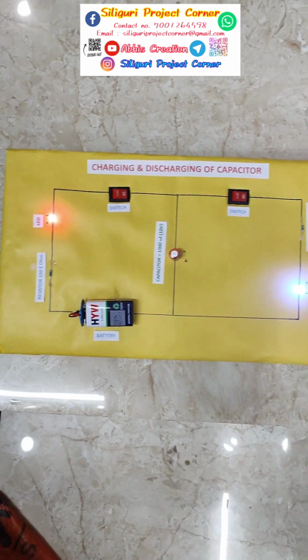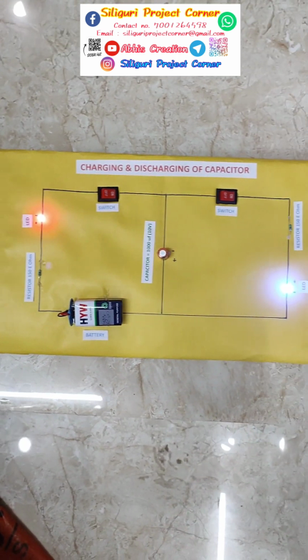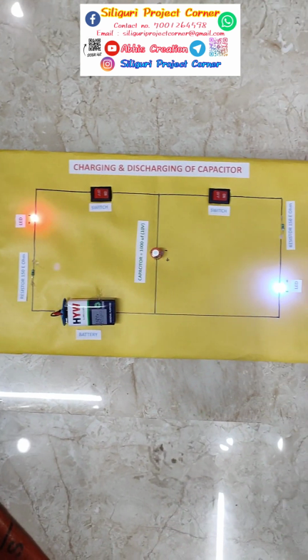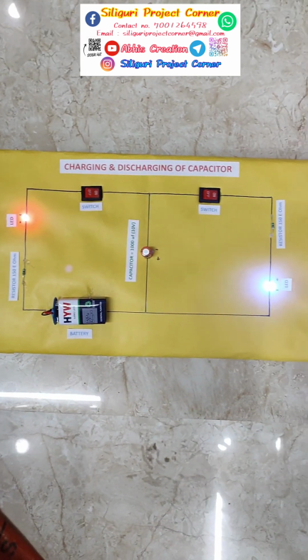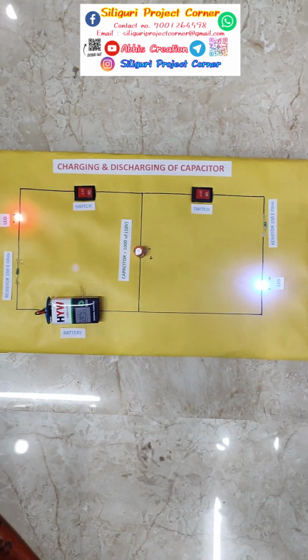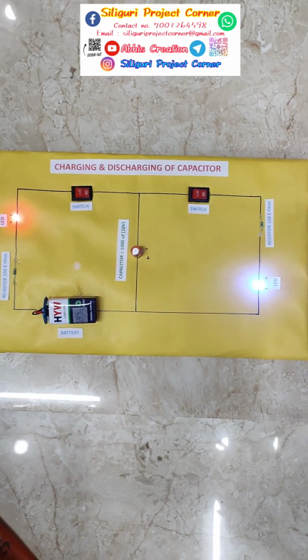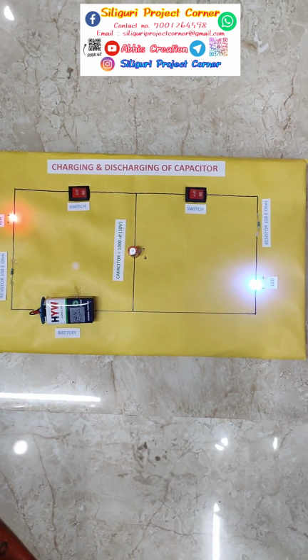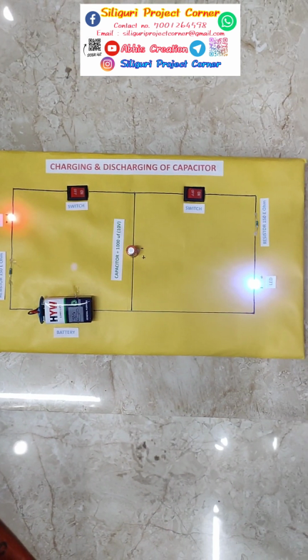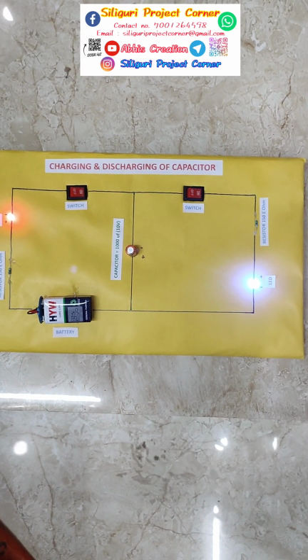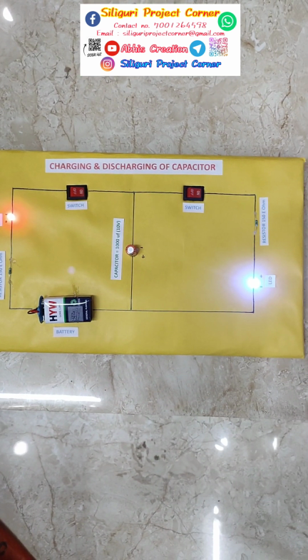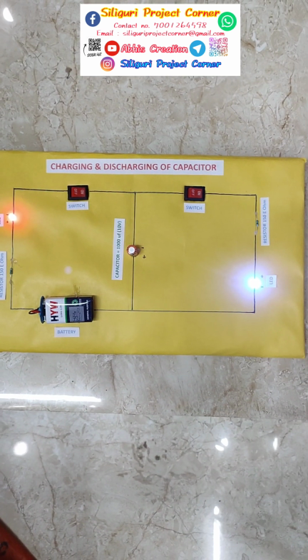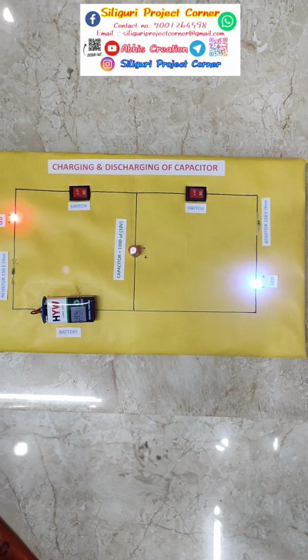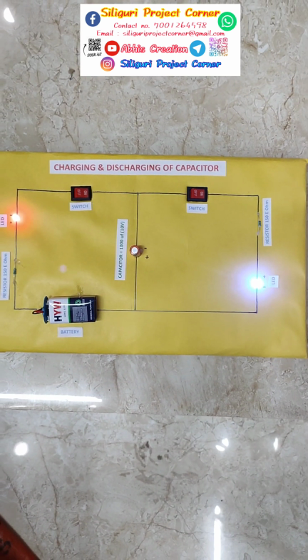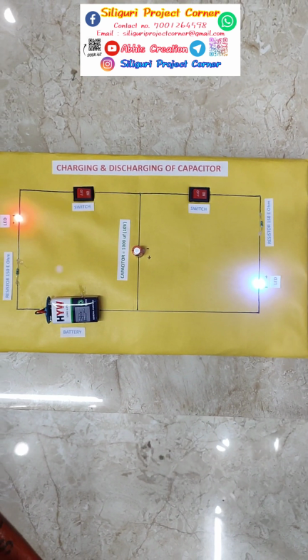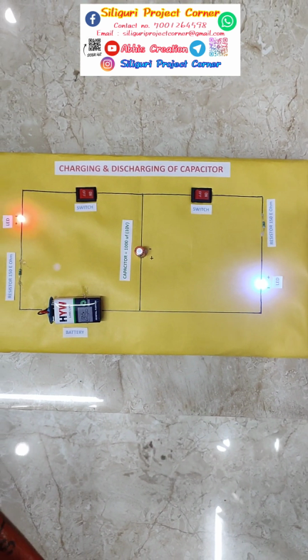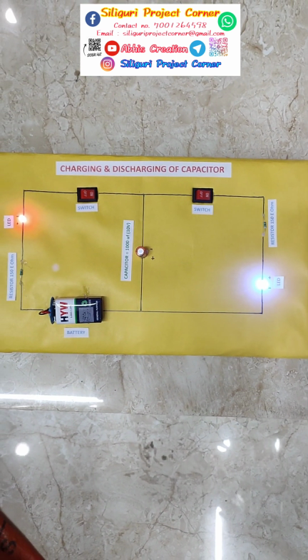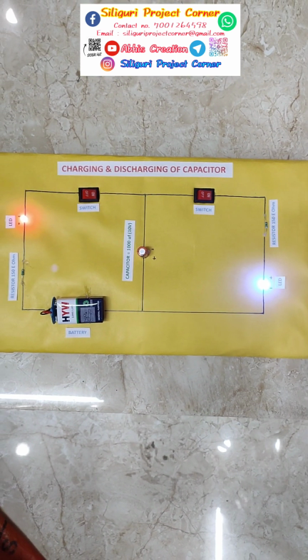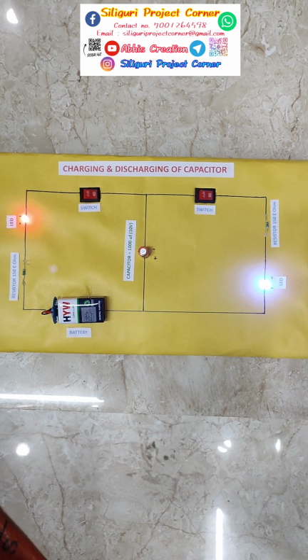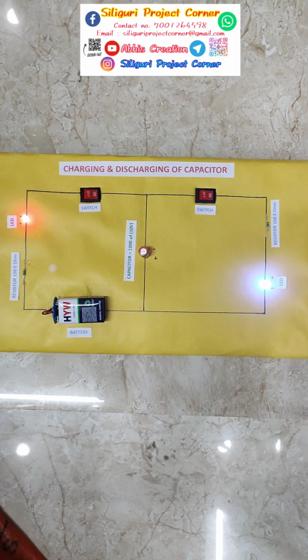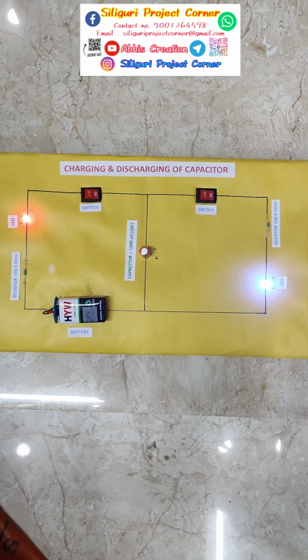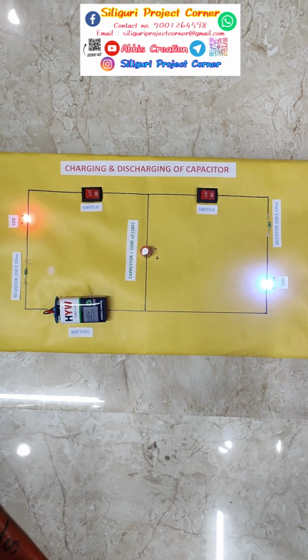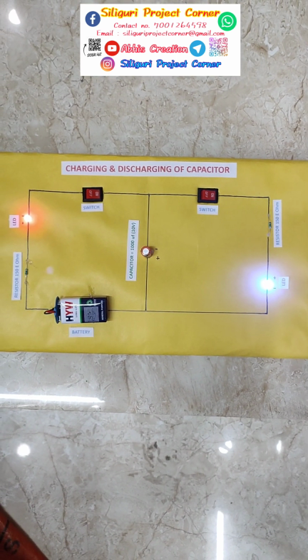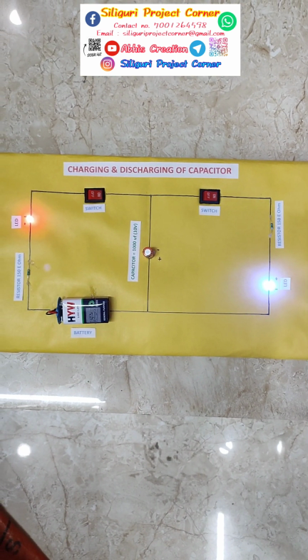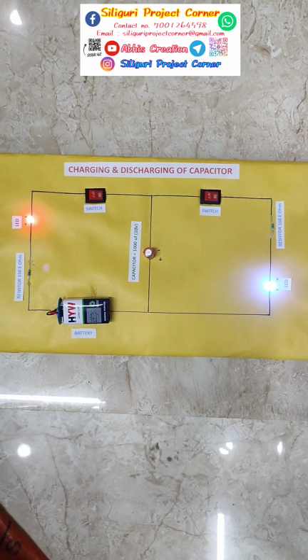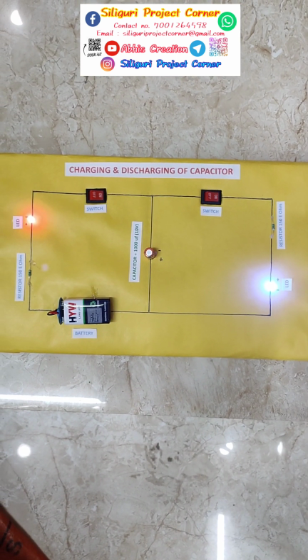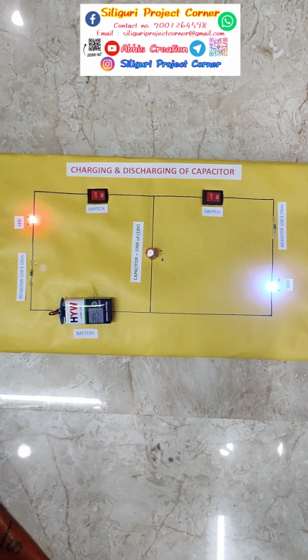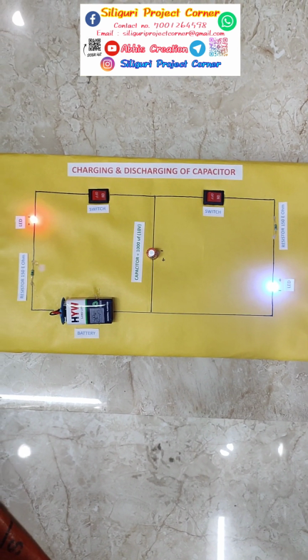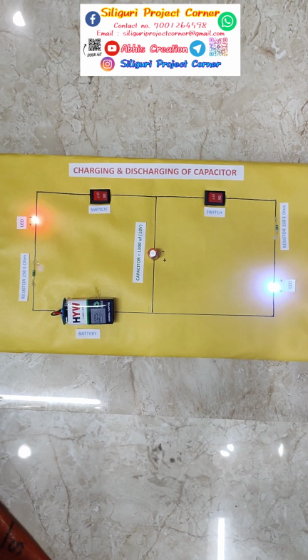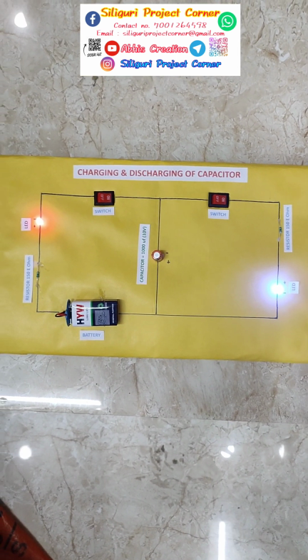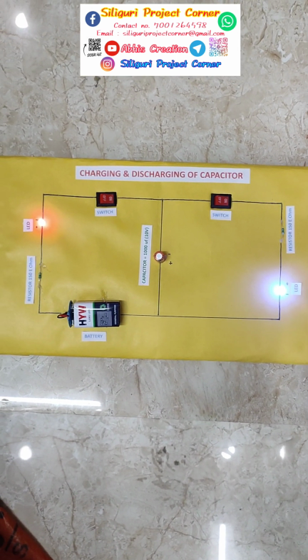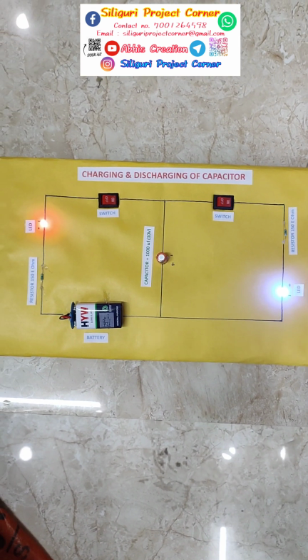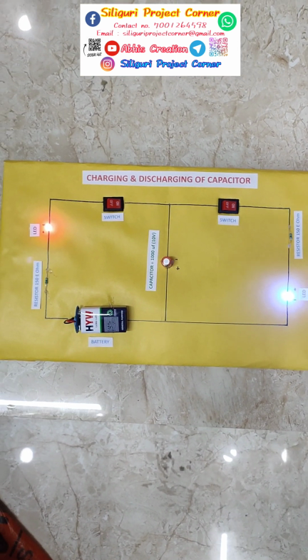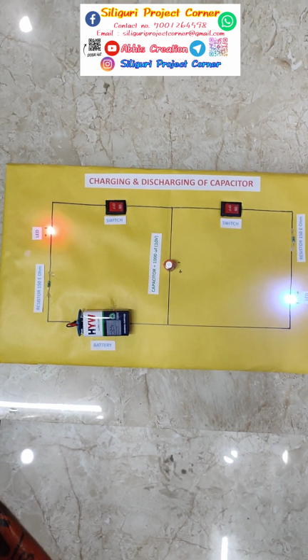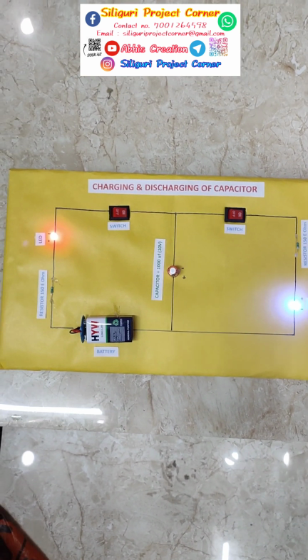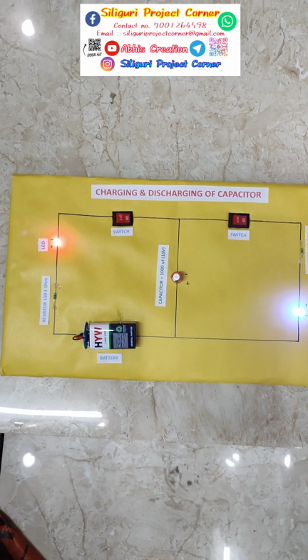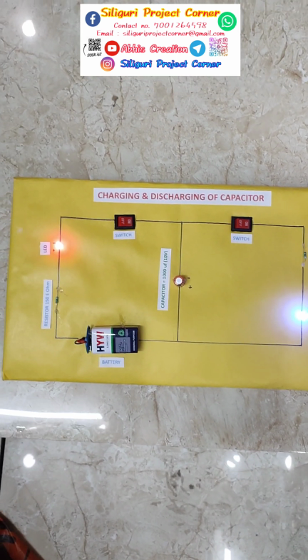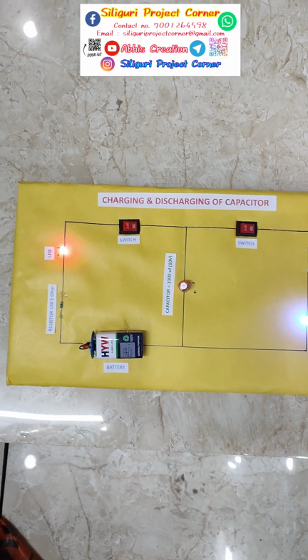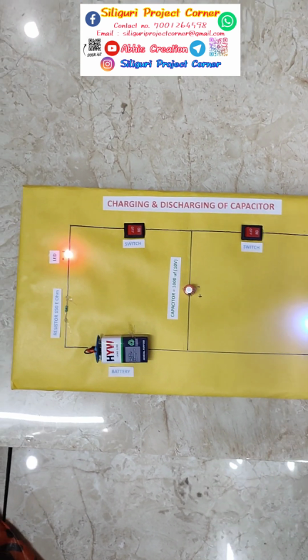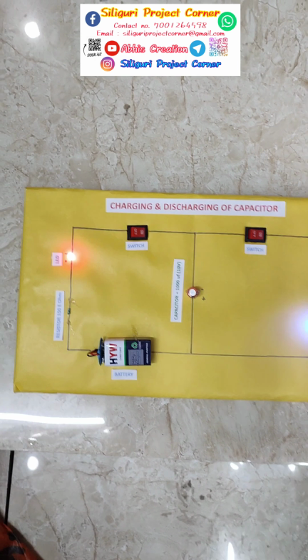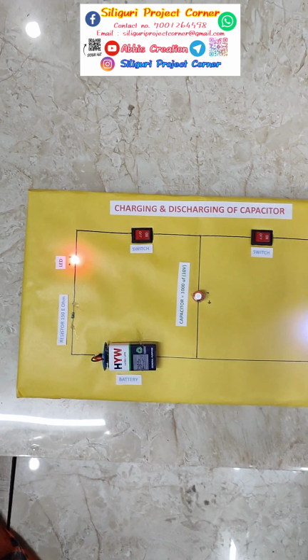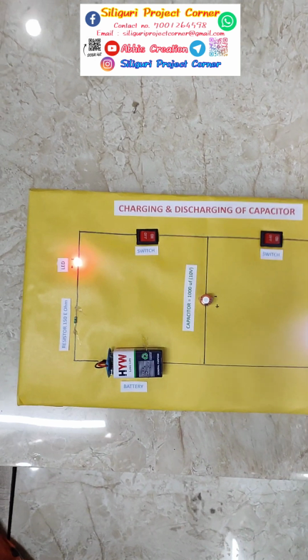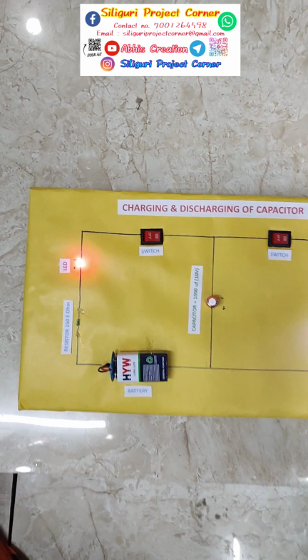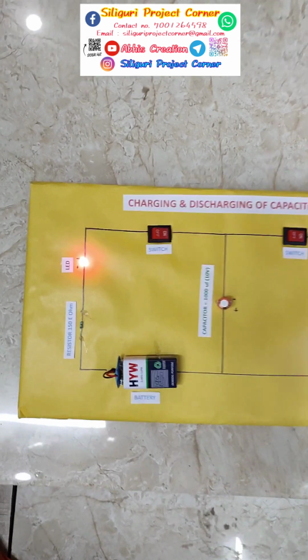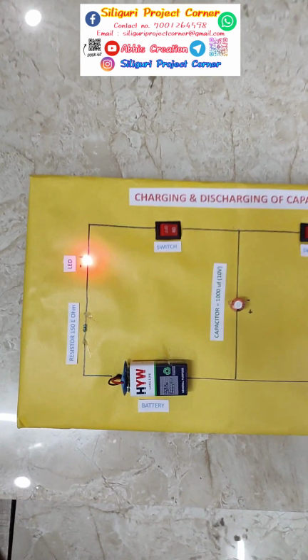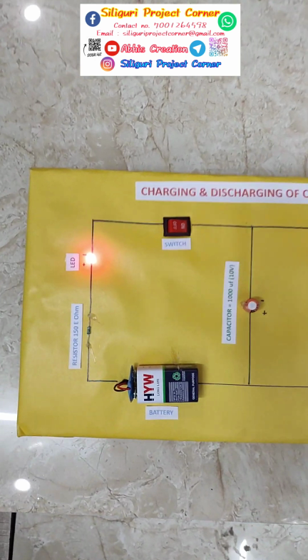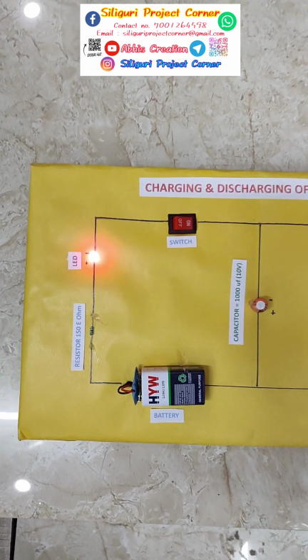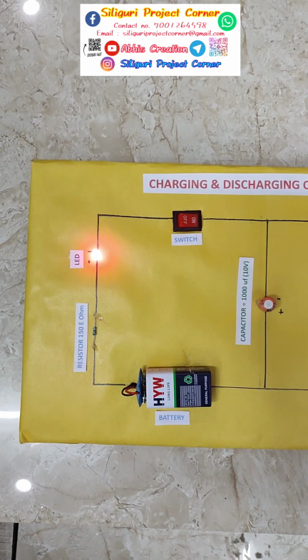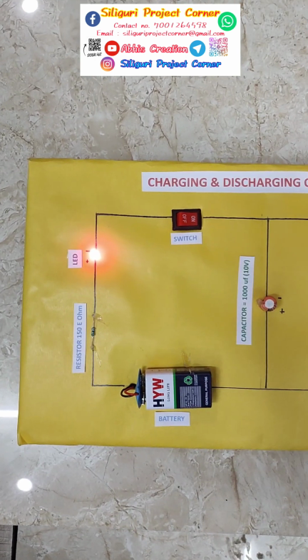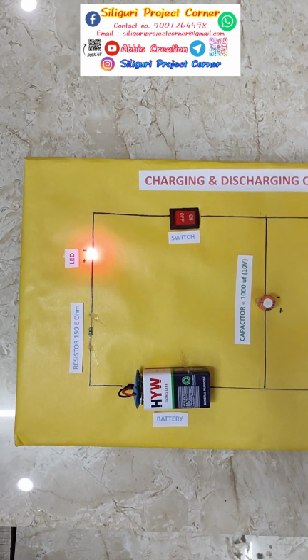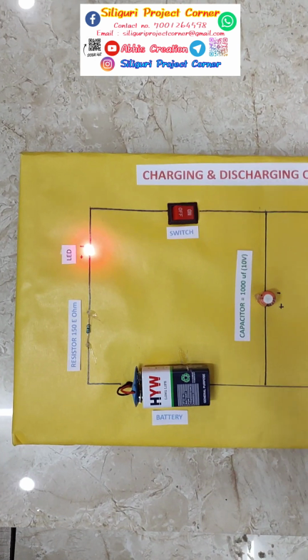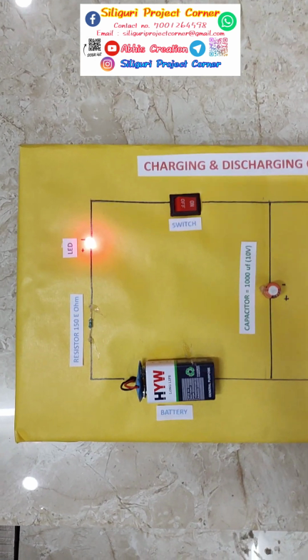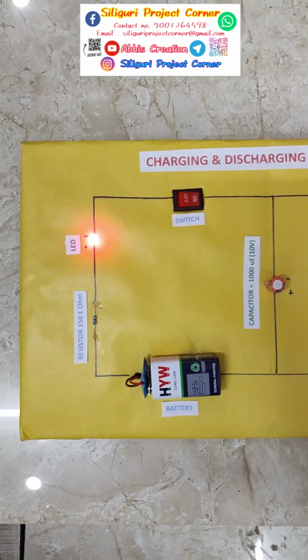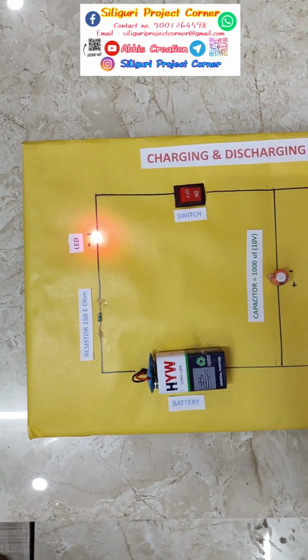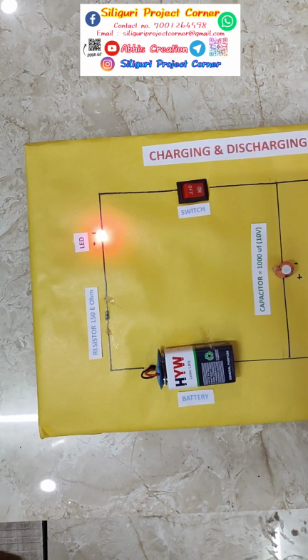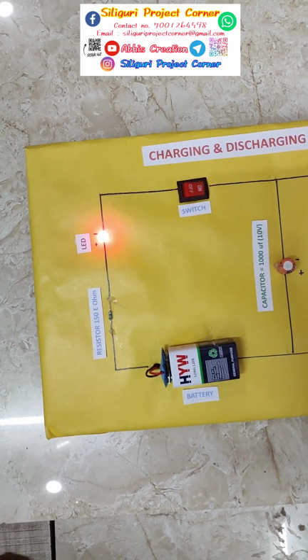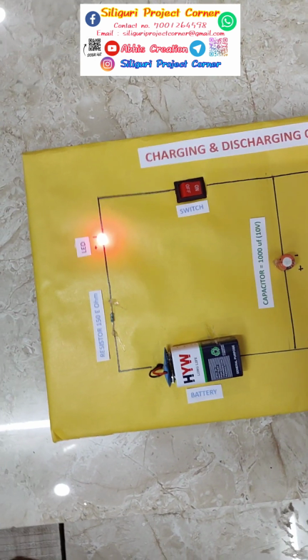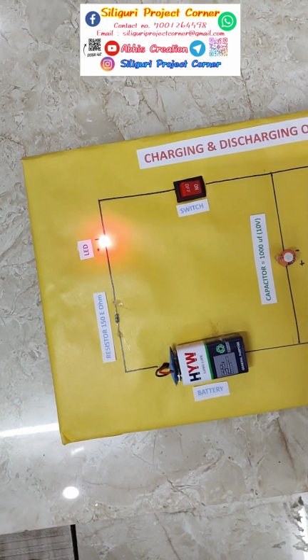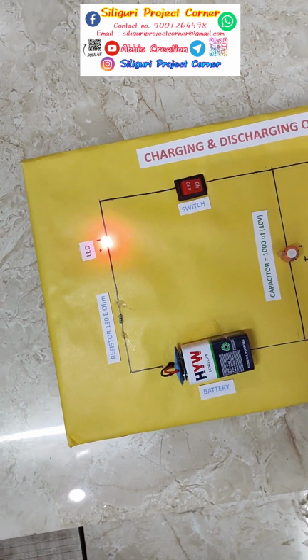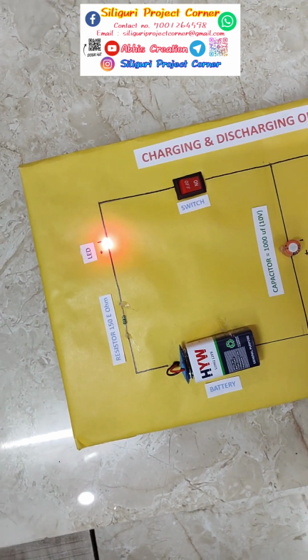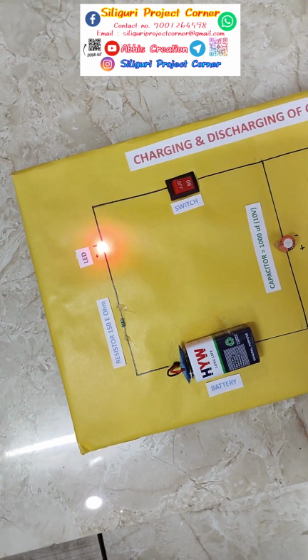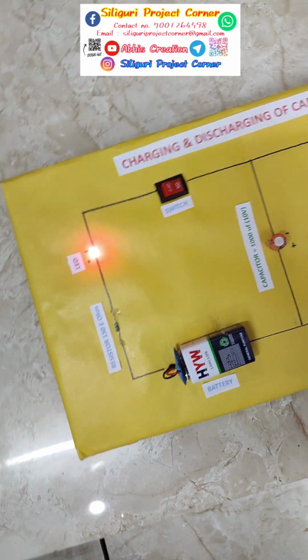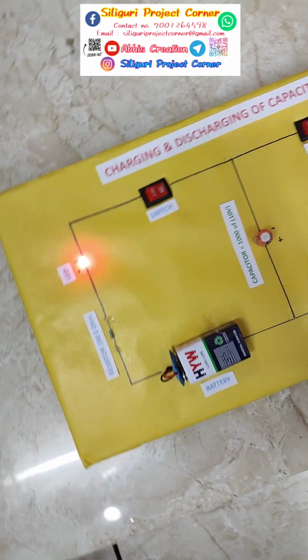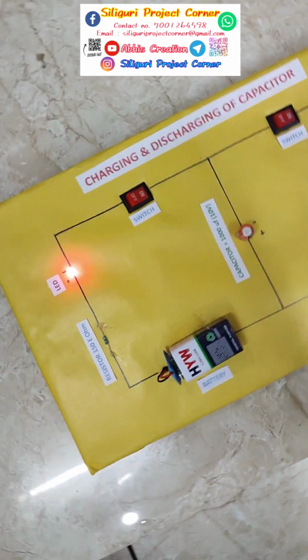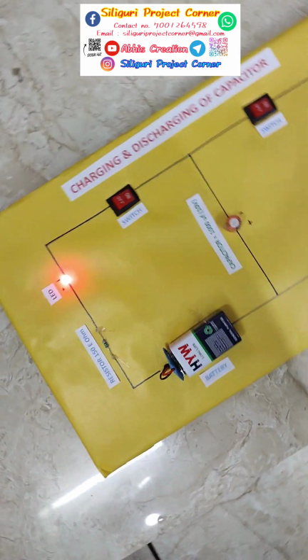This project is a class 12 physics investigative project. We have all the physics investigative projects available.